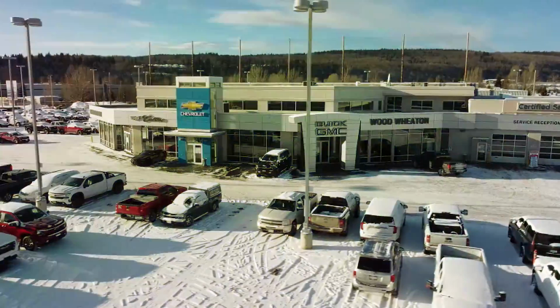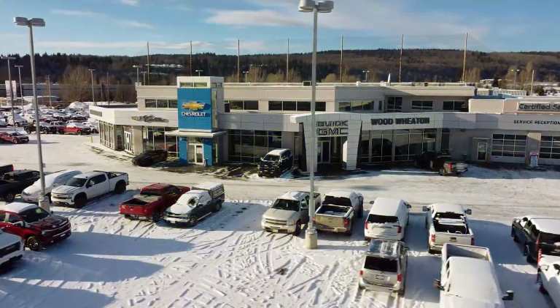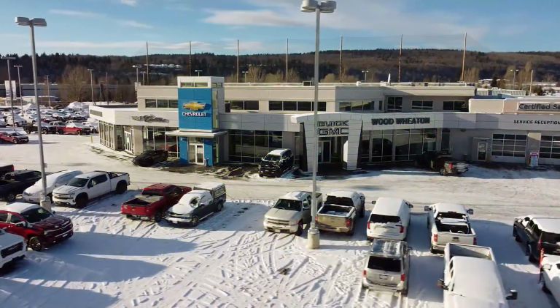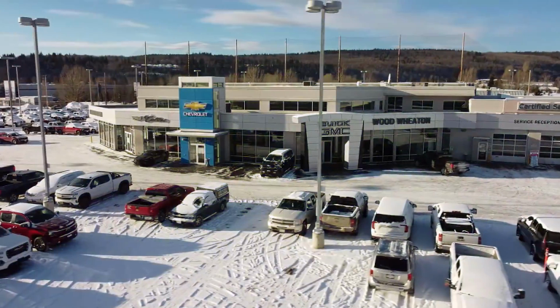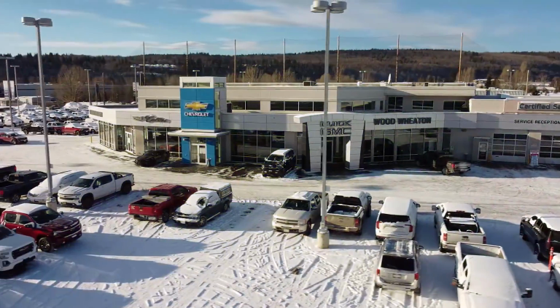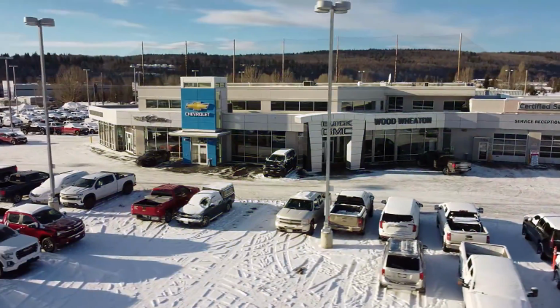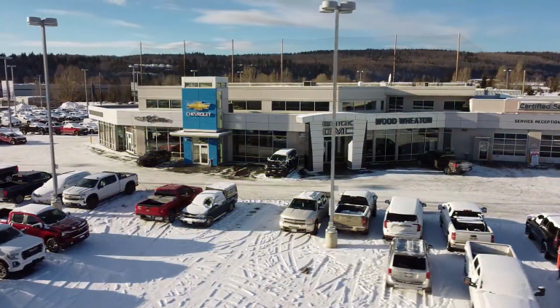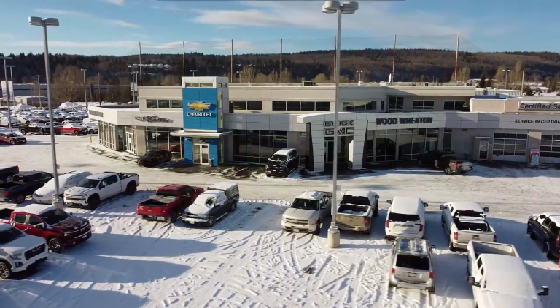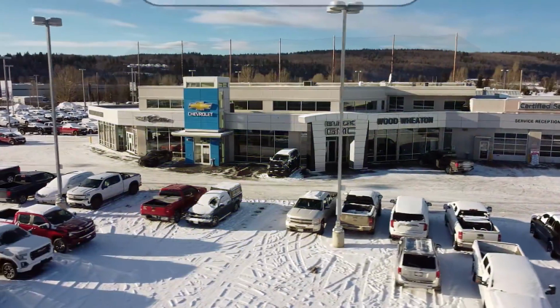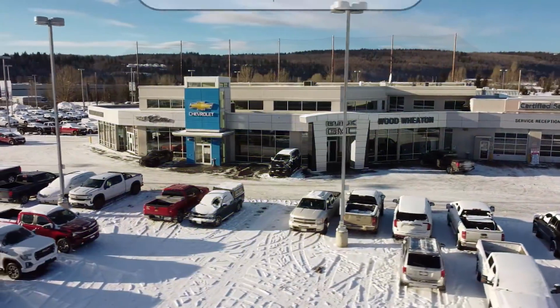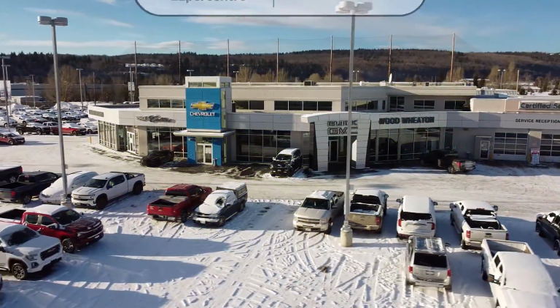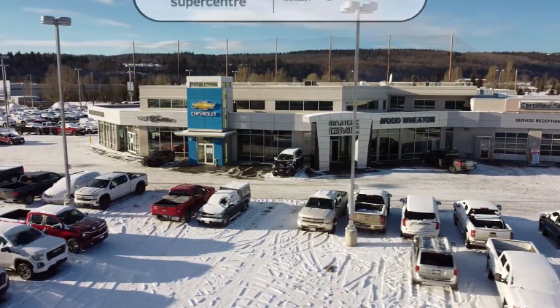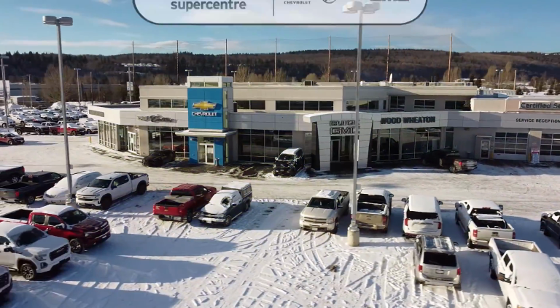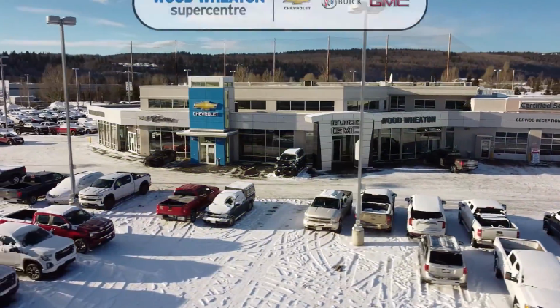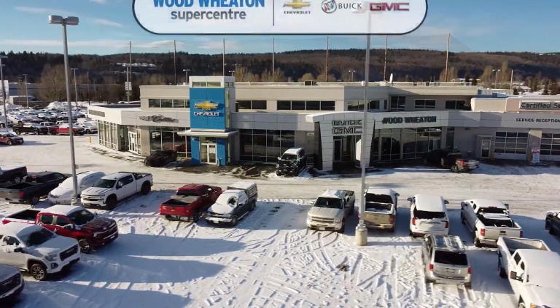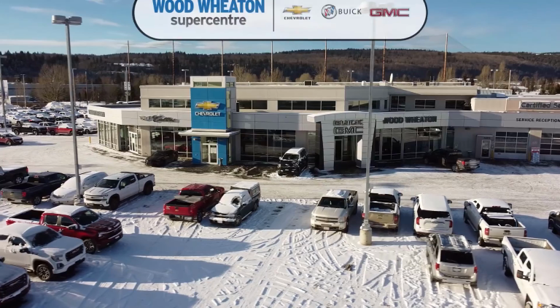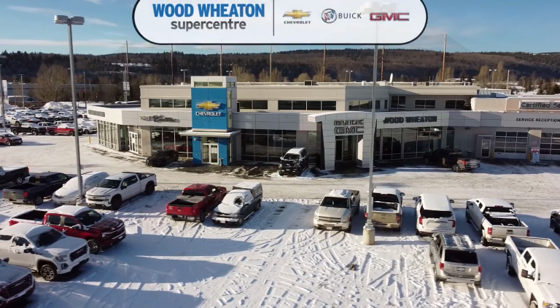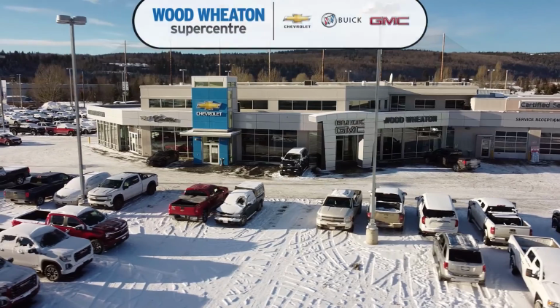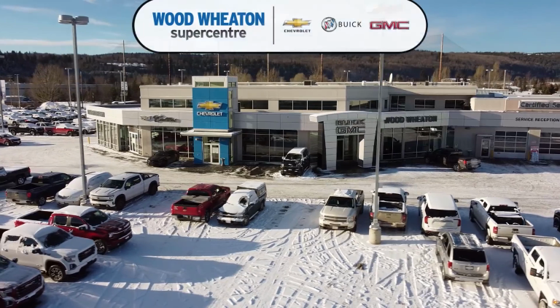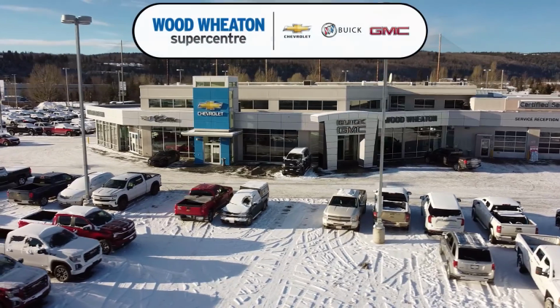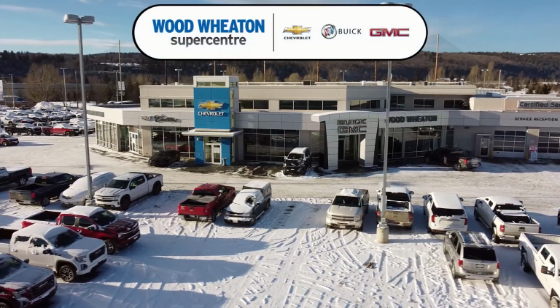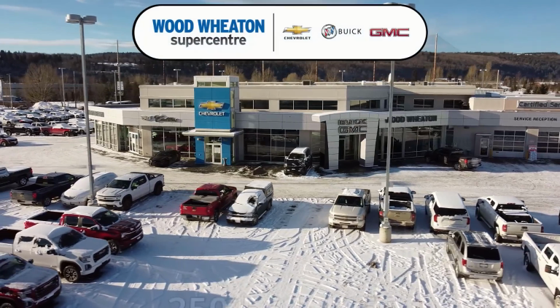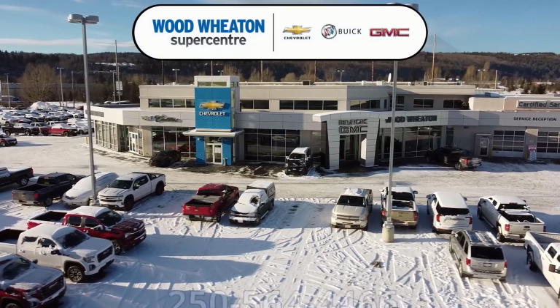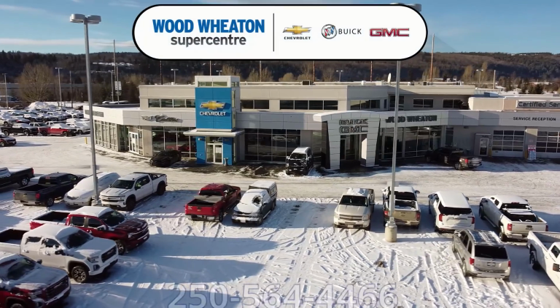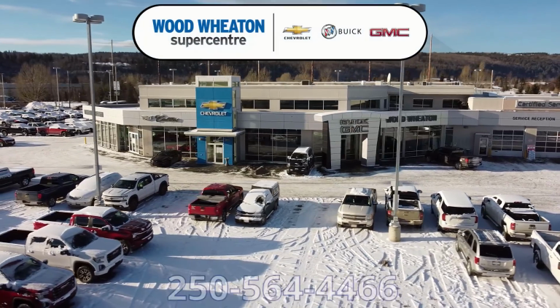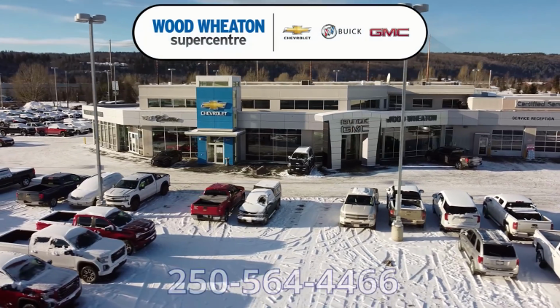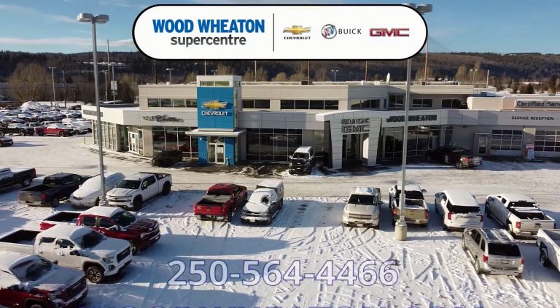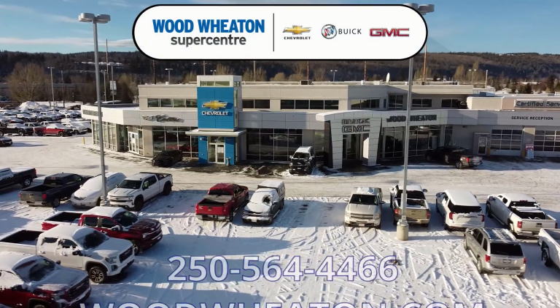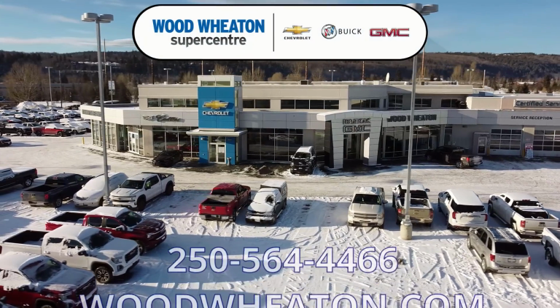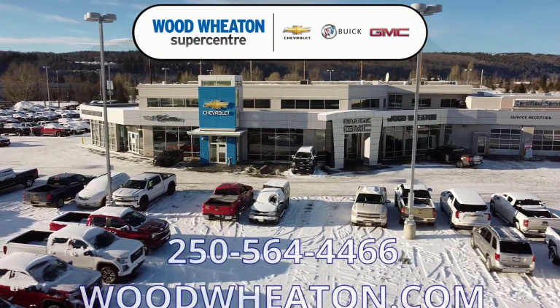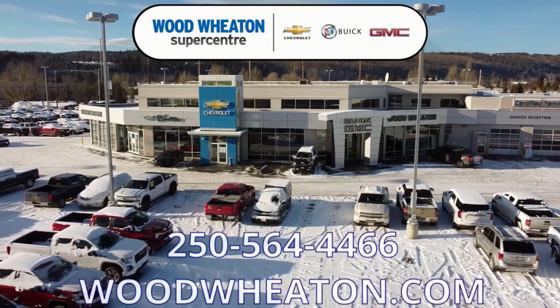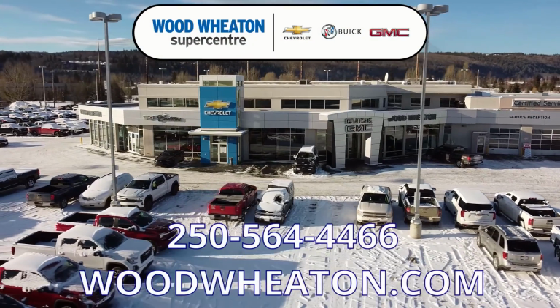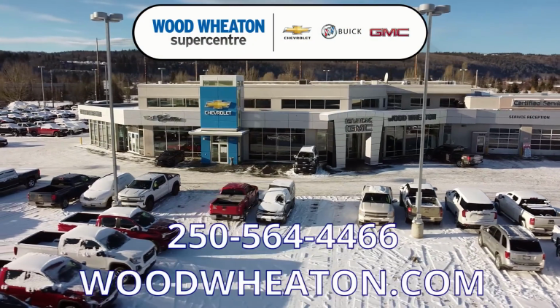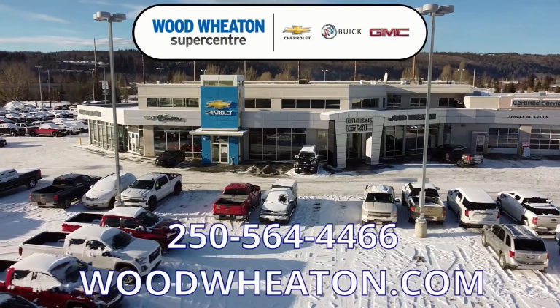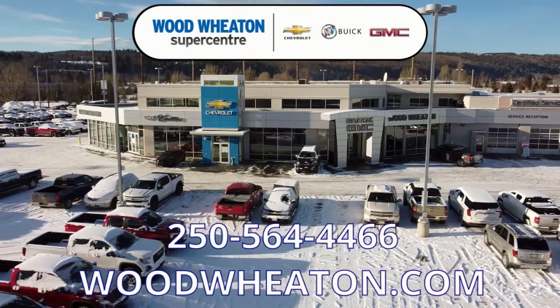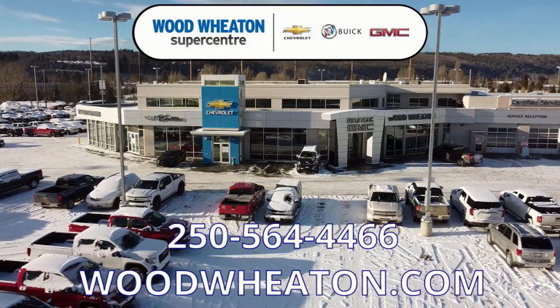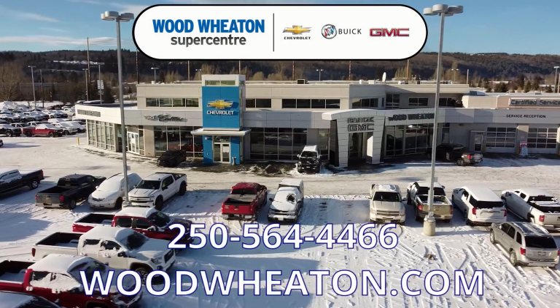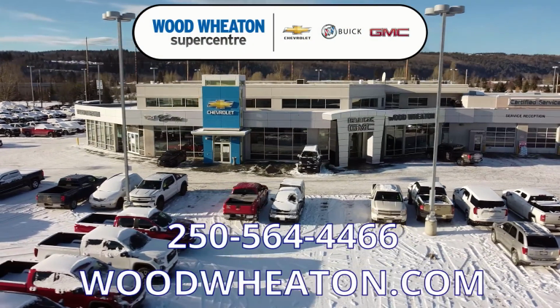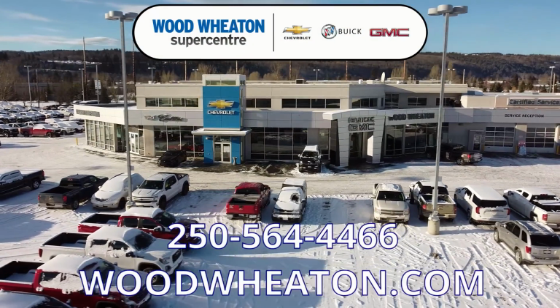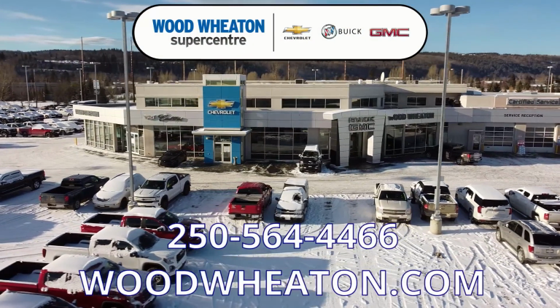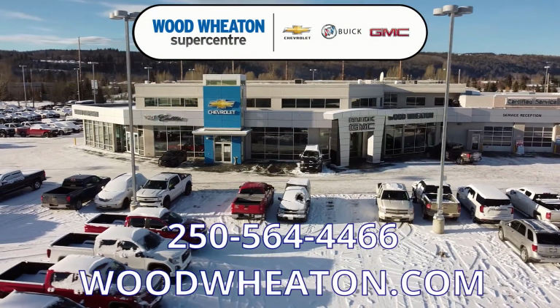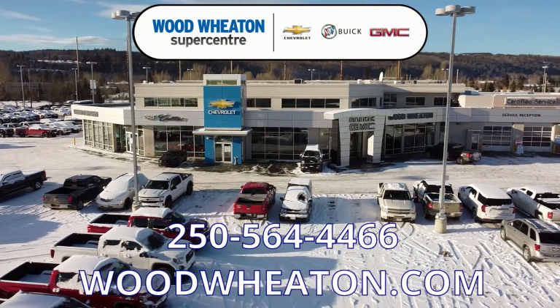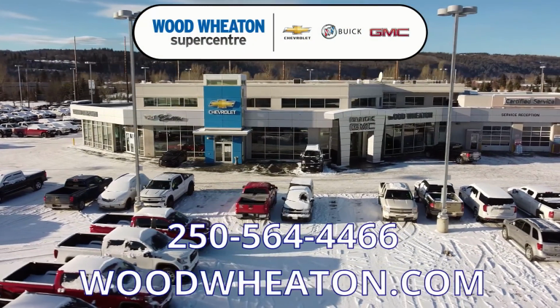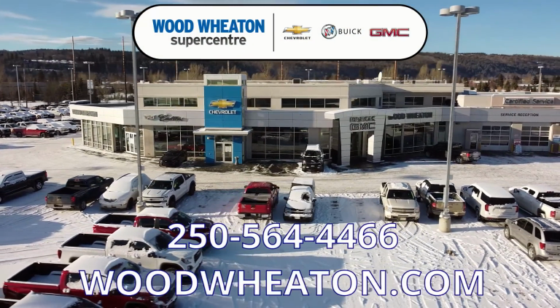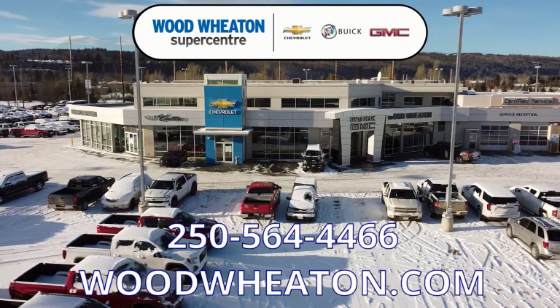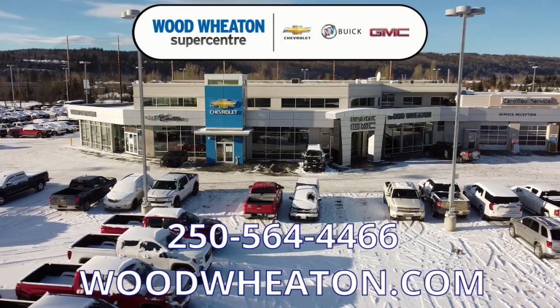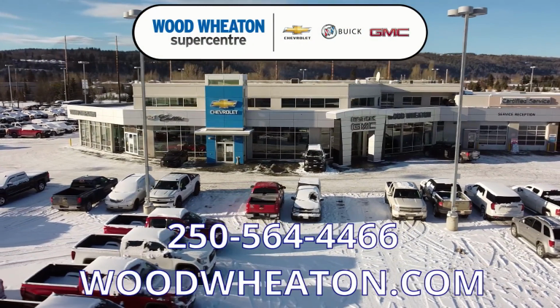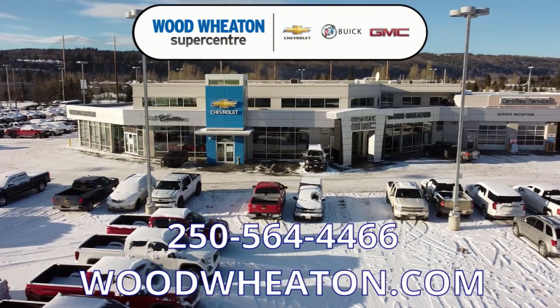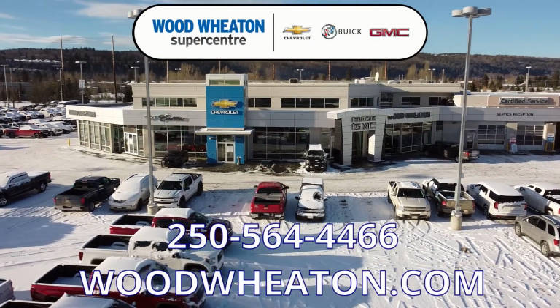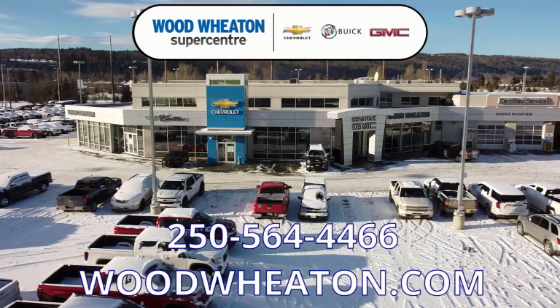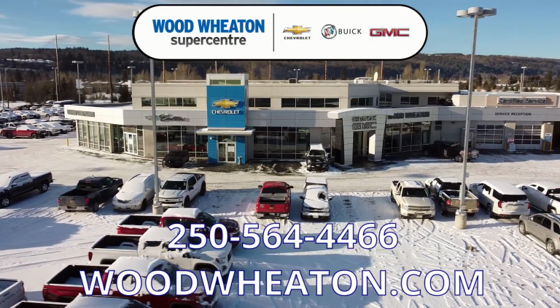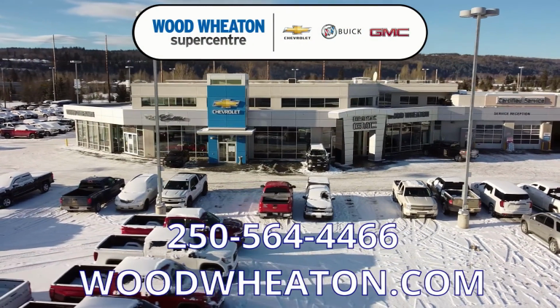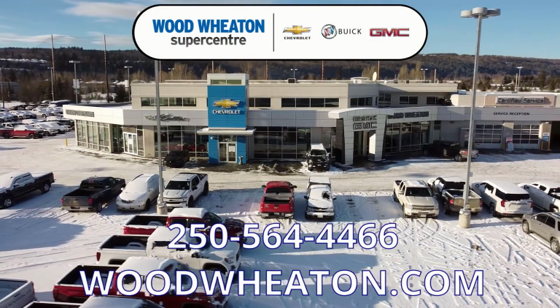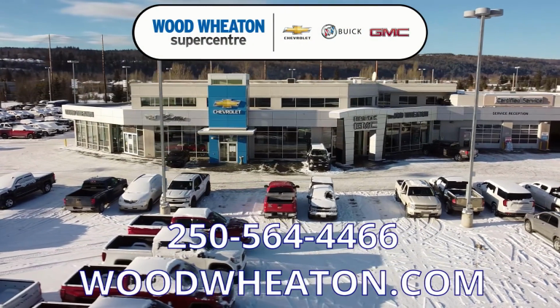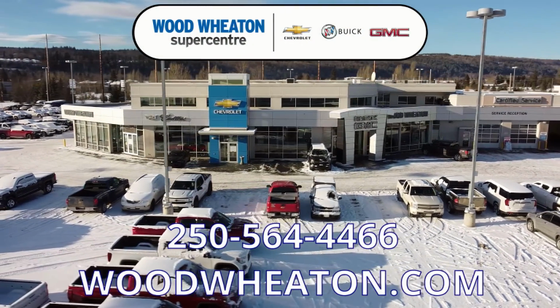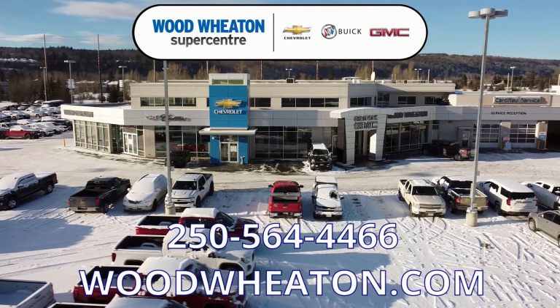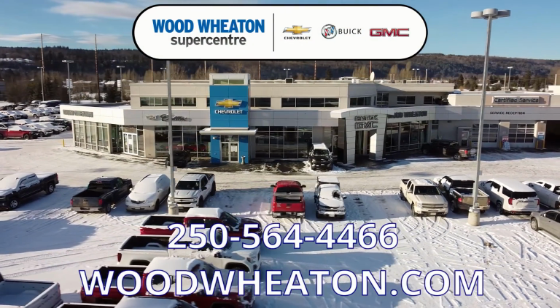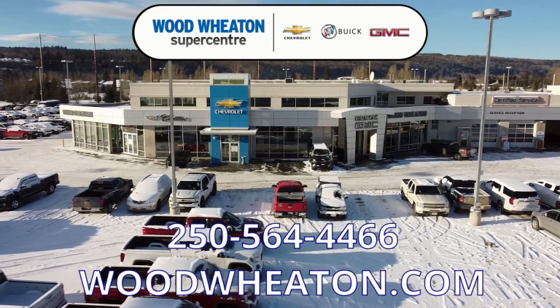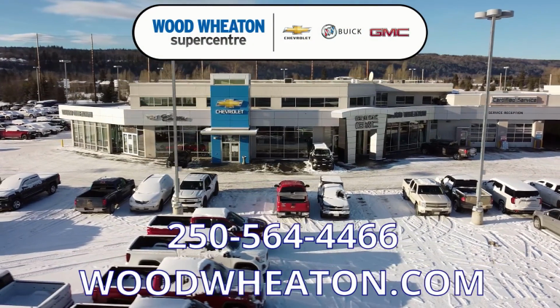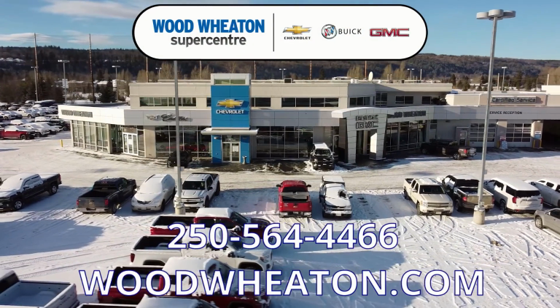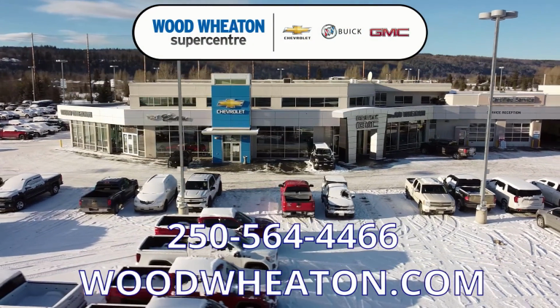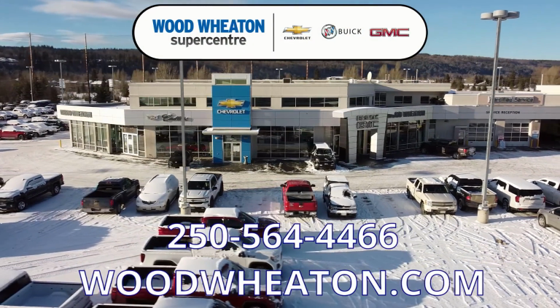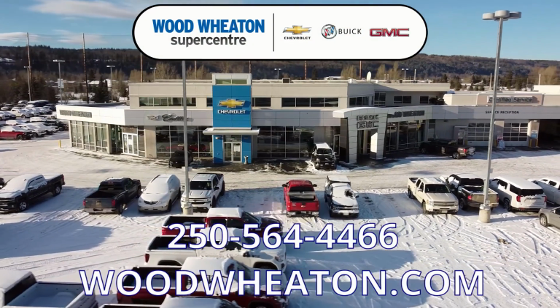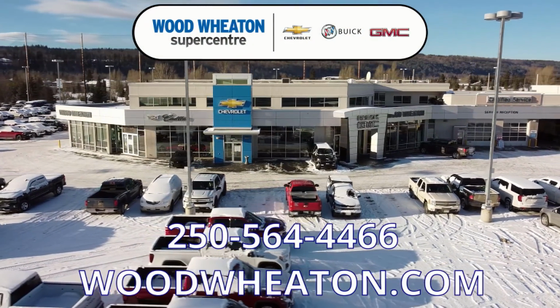If you have any questions about this Ram or any of our other used vehicles, give us a shout at the number below or you can check us out online.